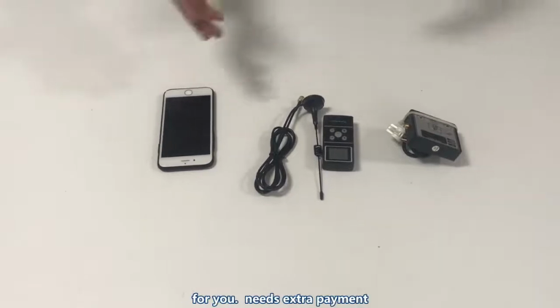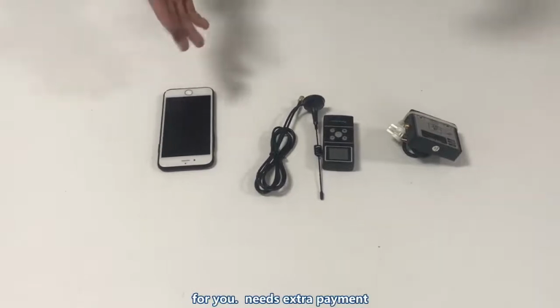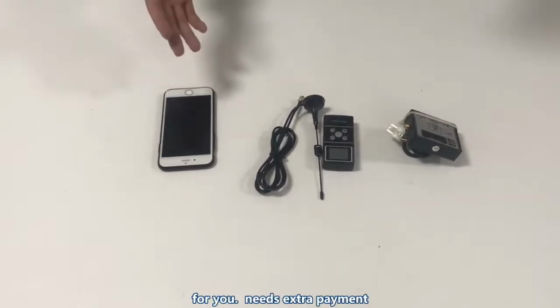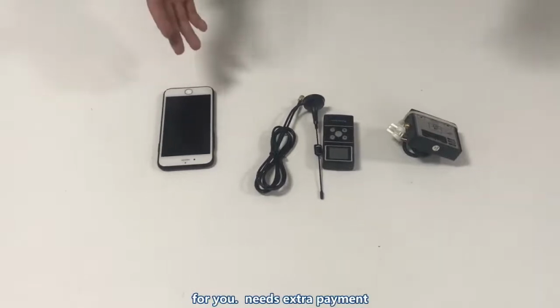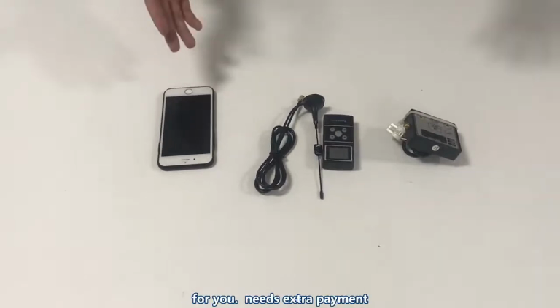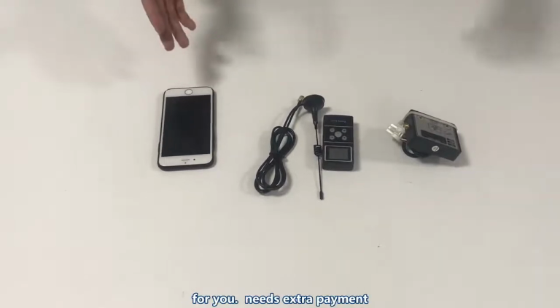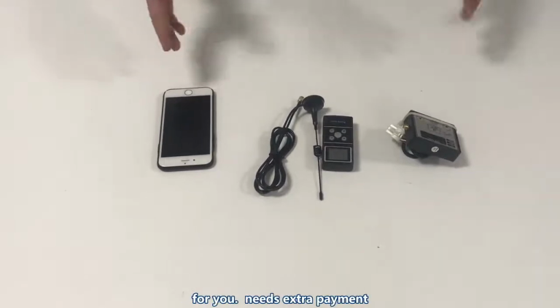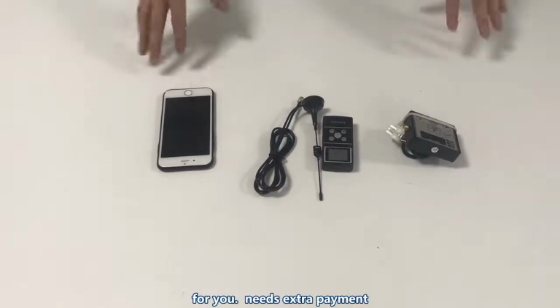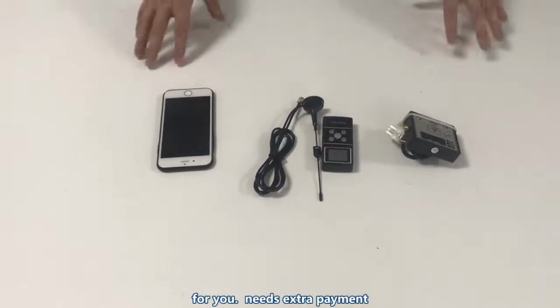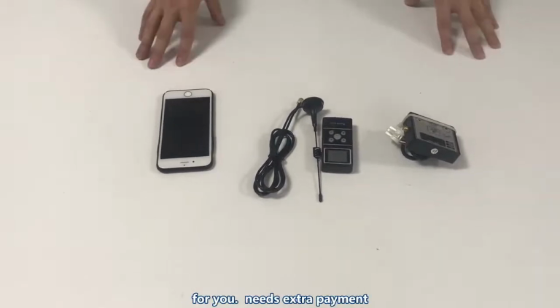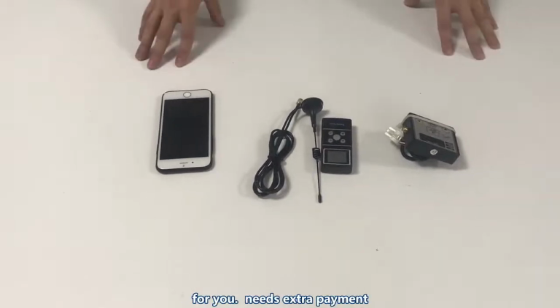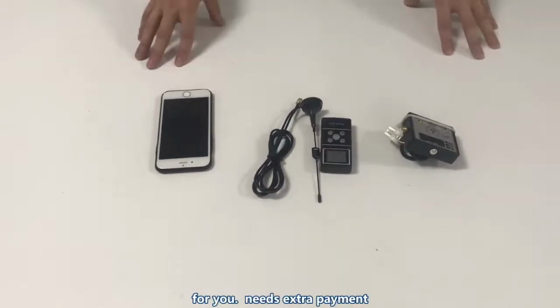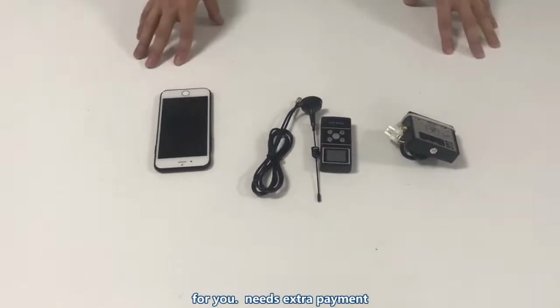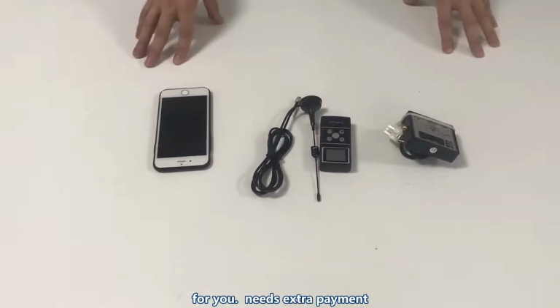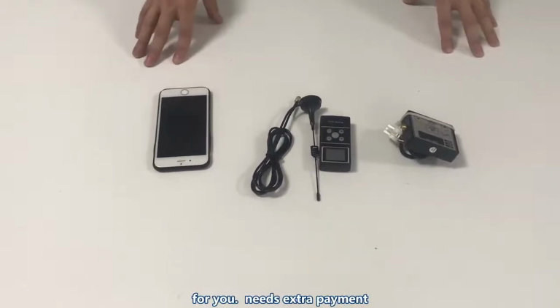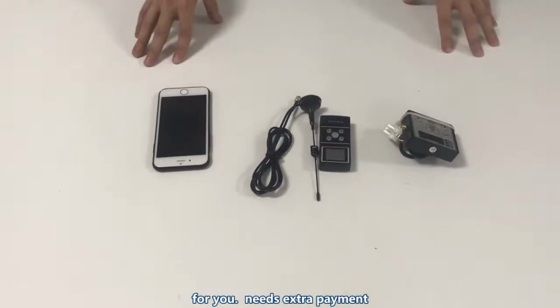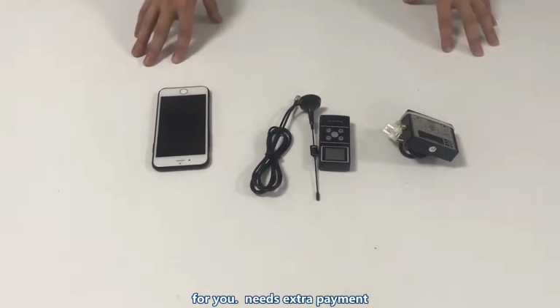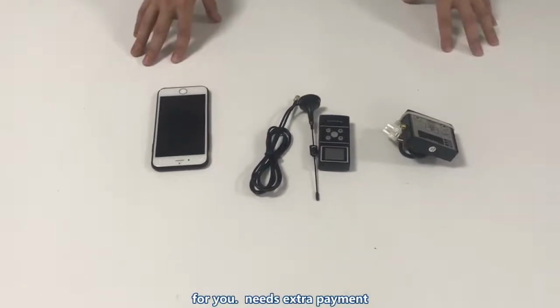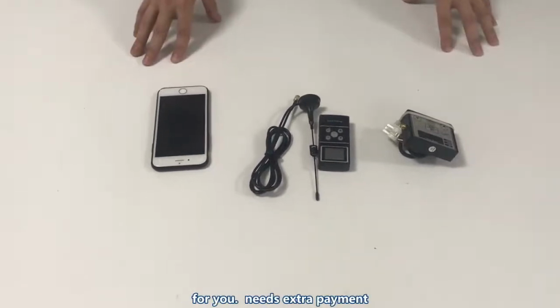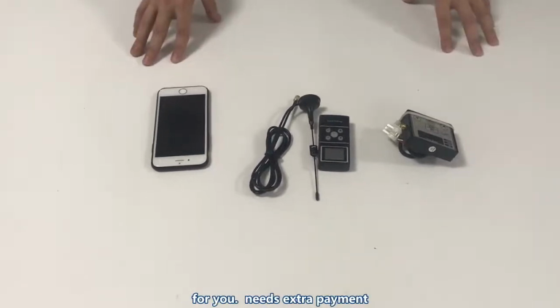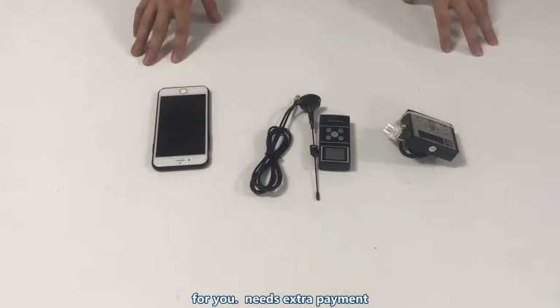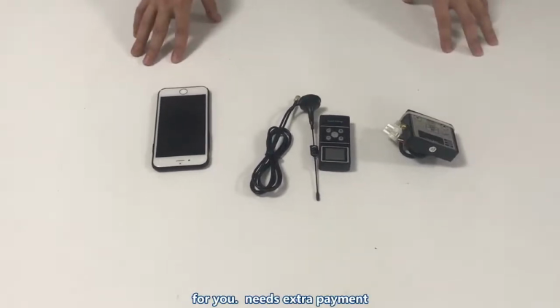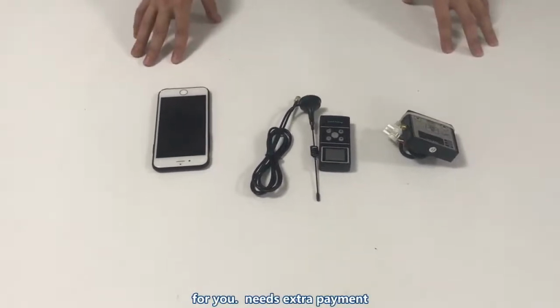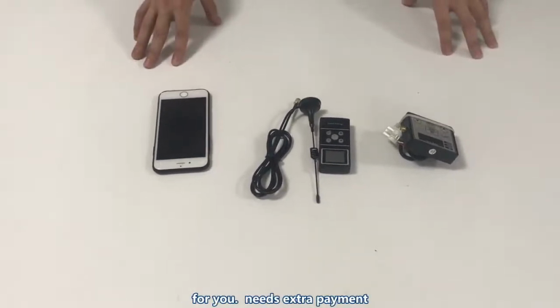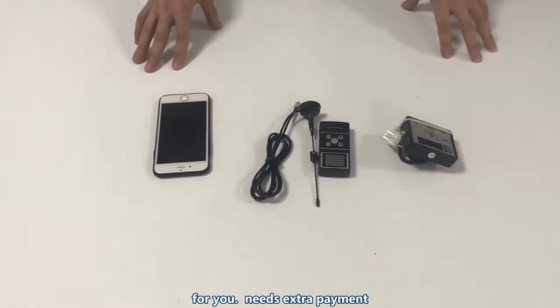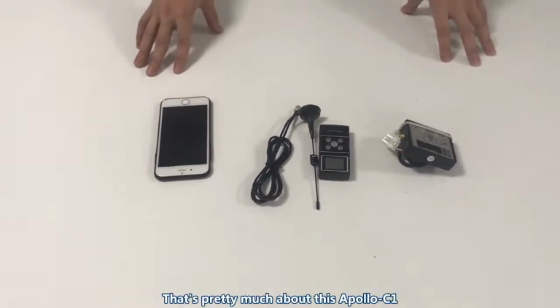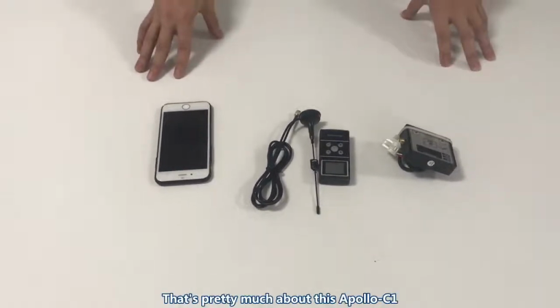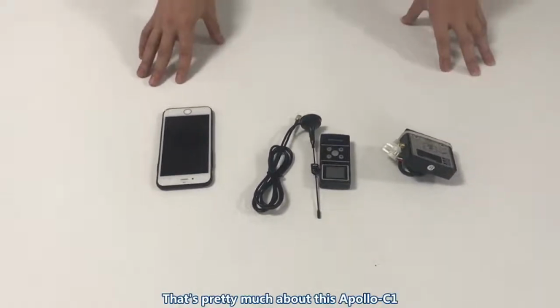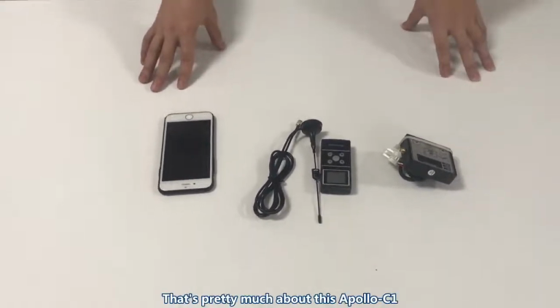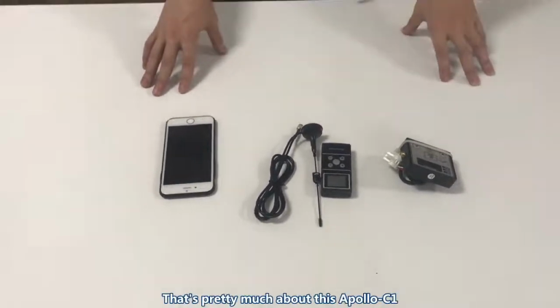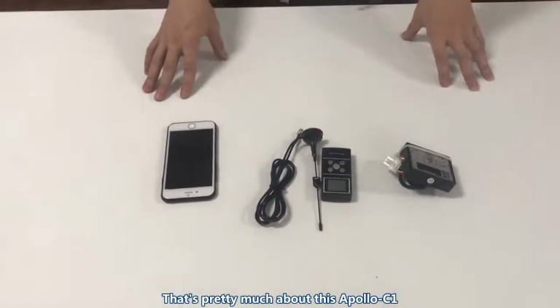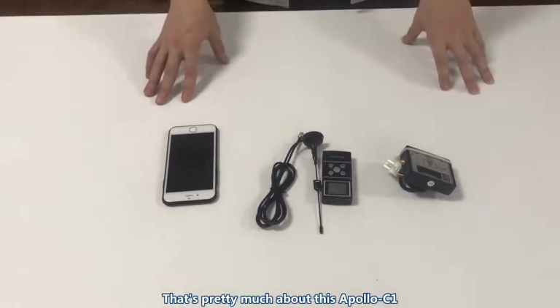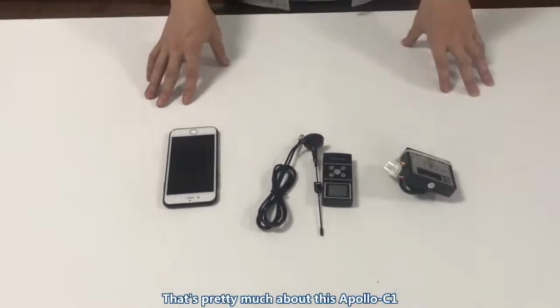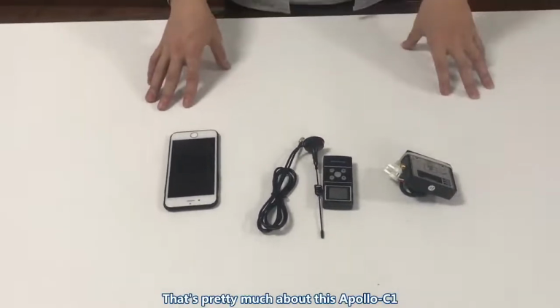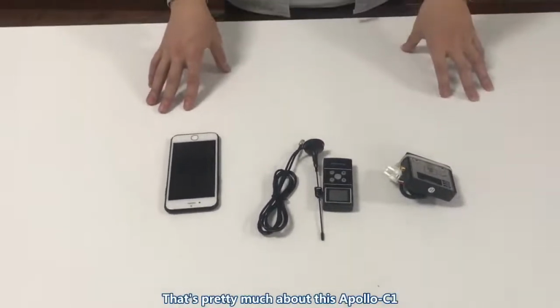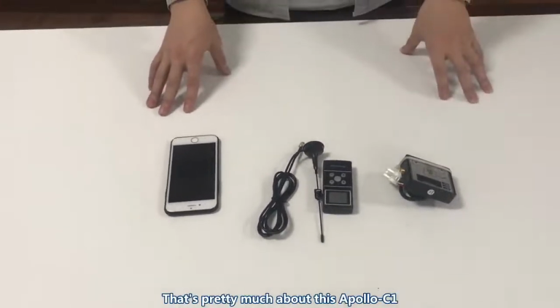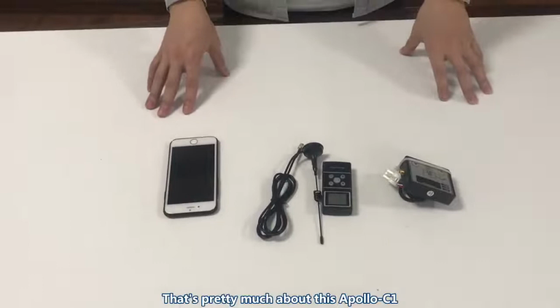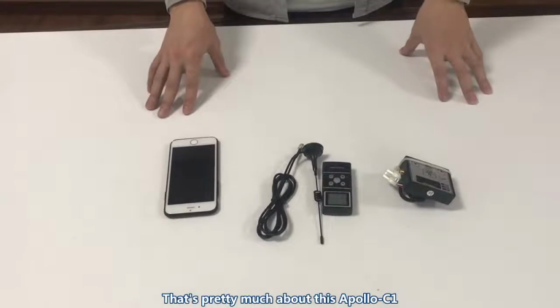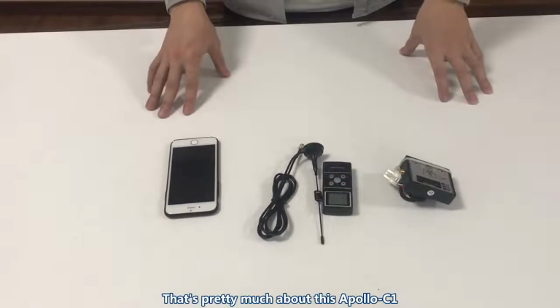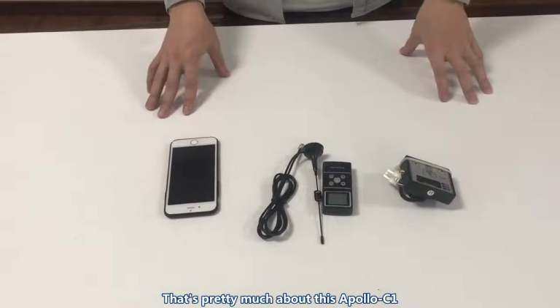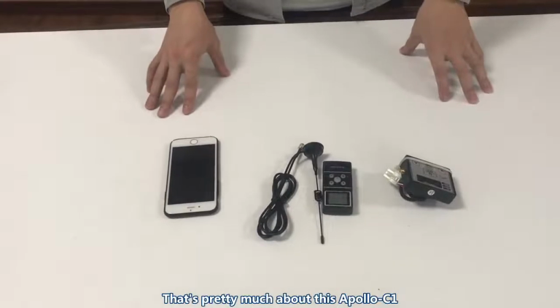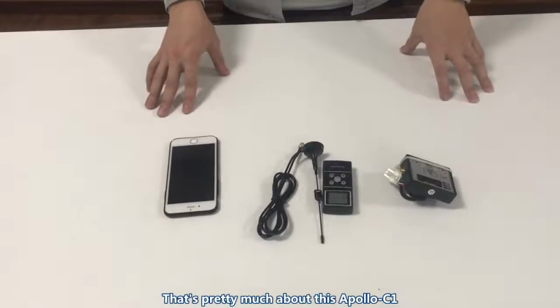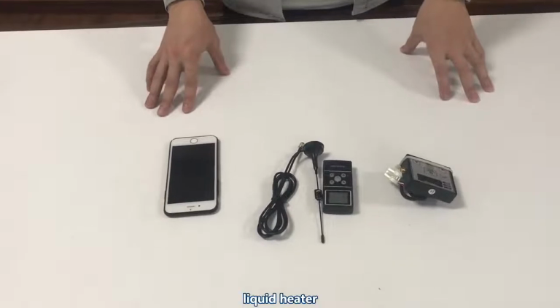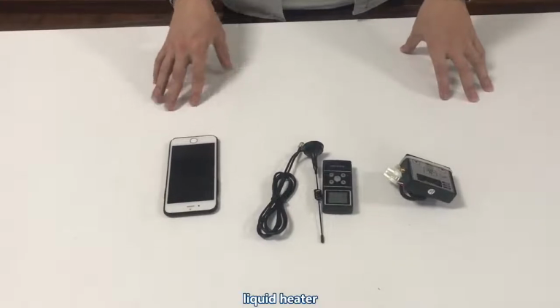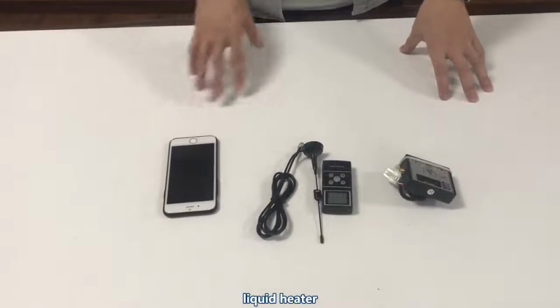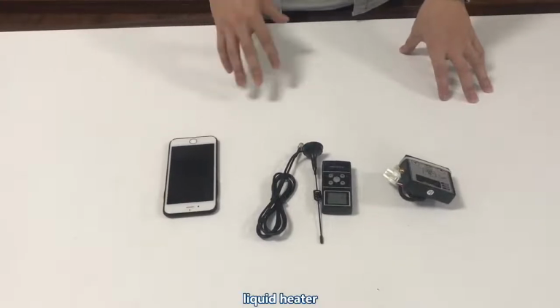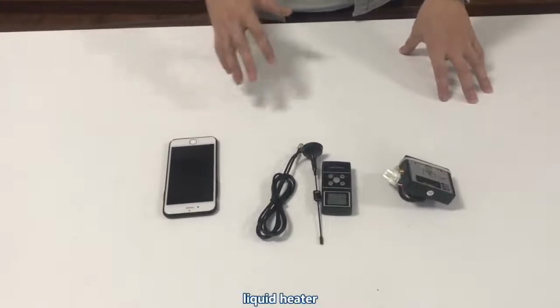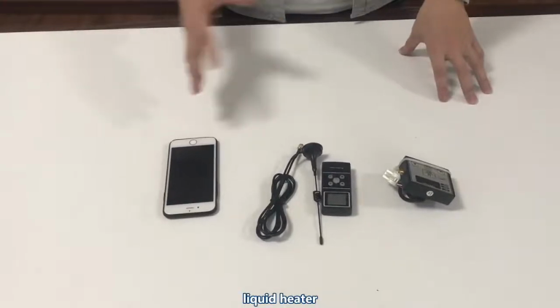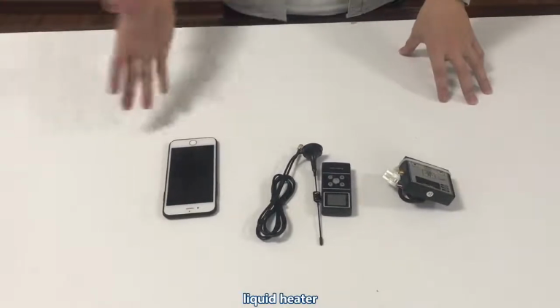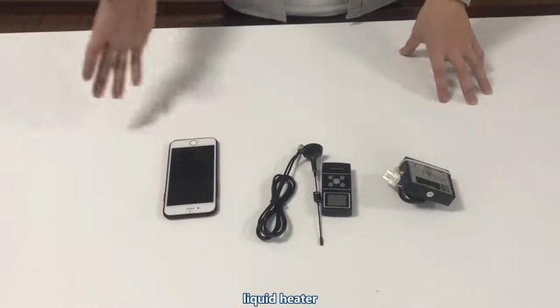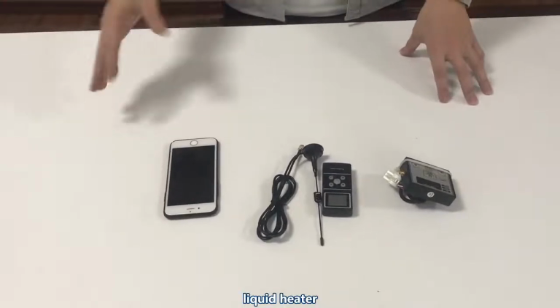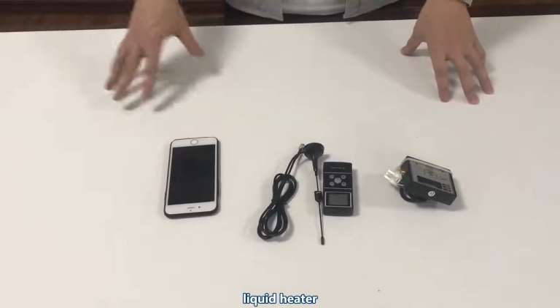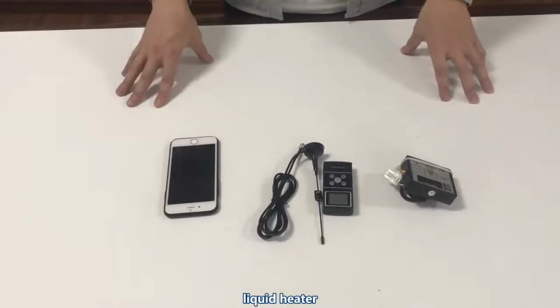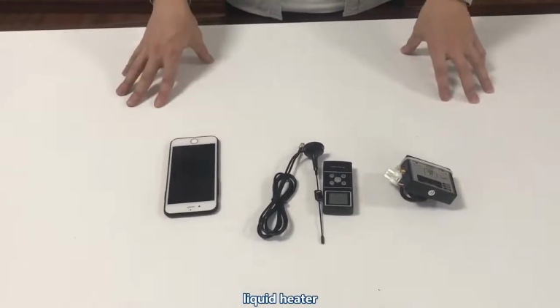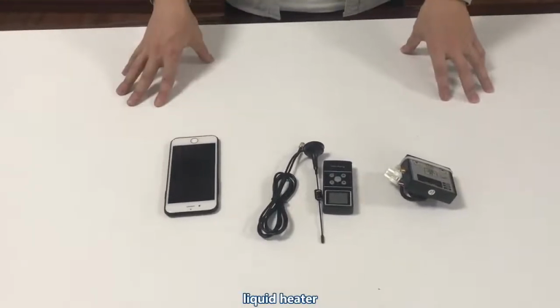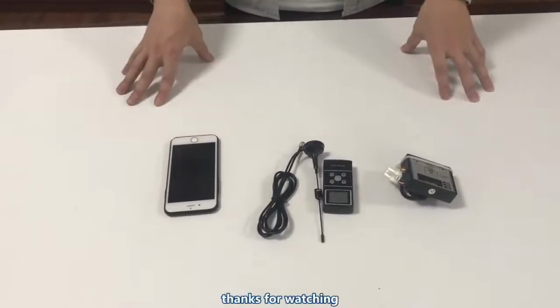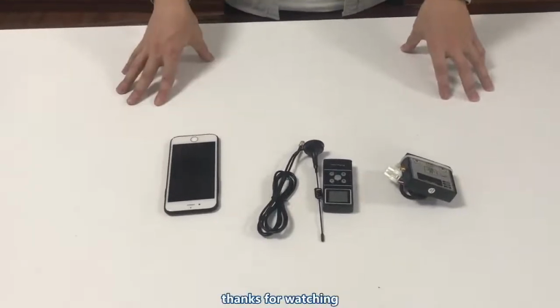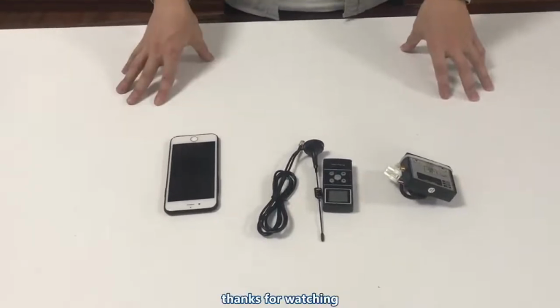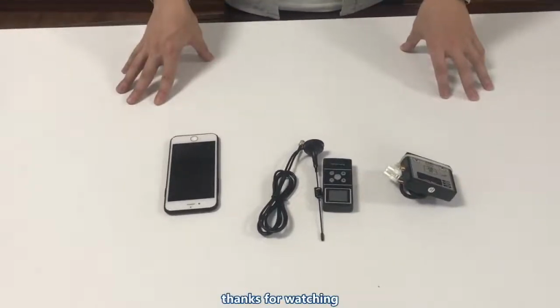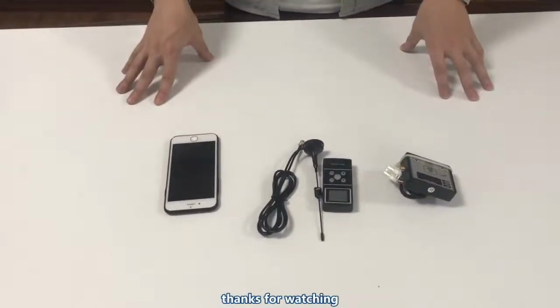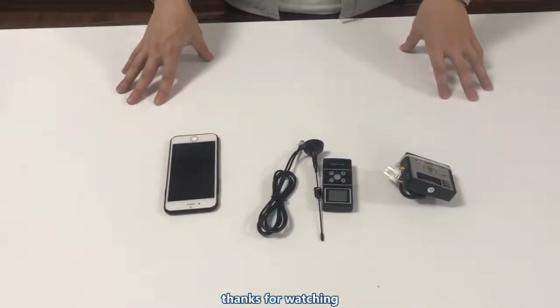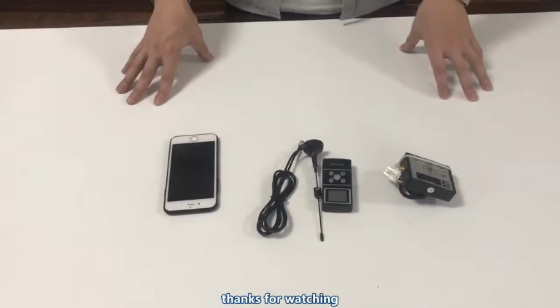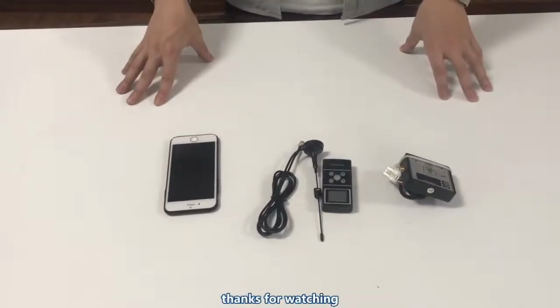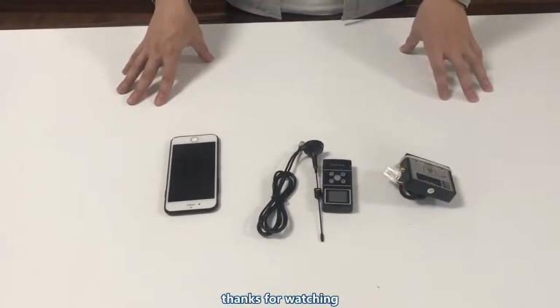Okay, that's pretty much it for the Apollo C1 liquid heater. Thanks for watching.